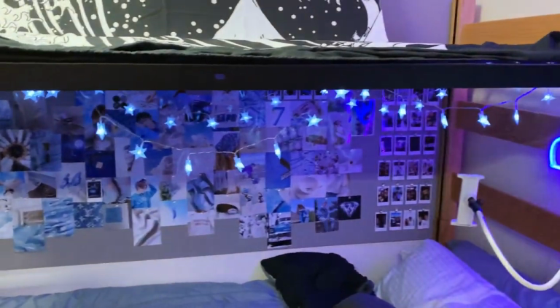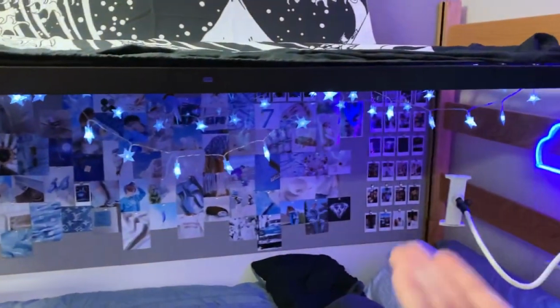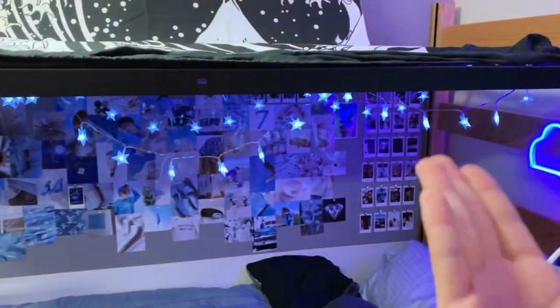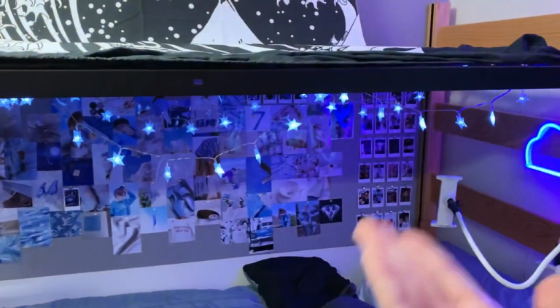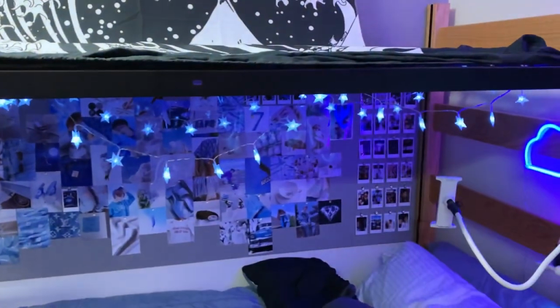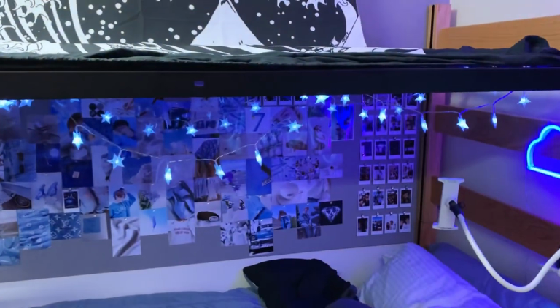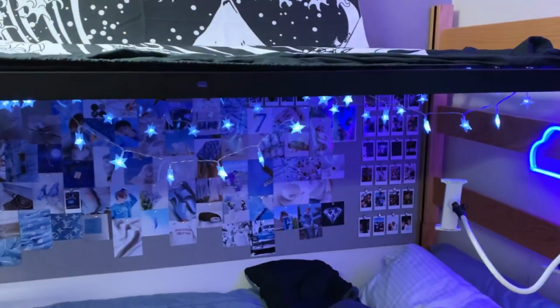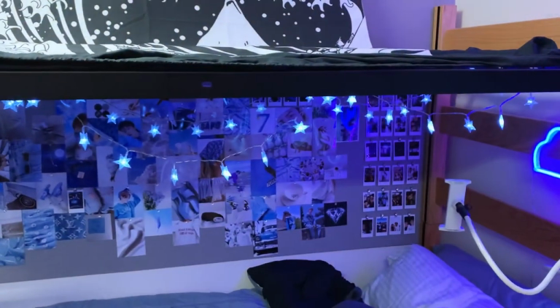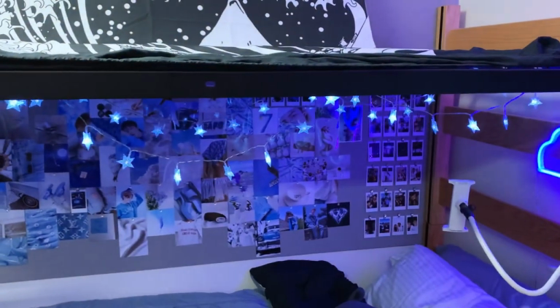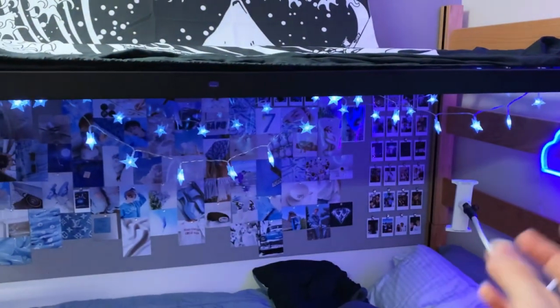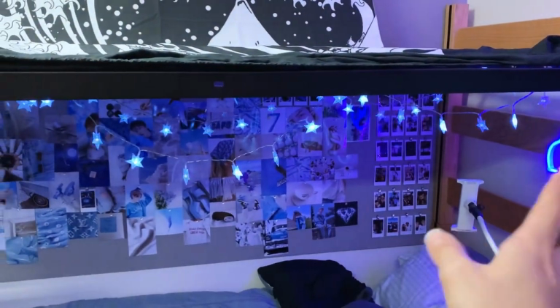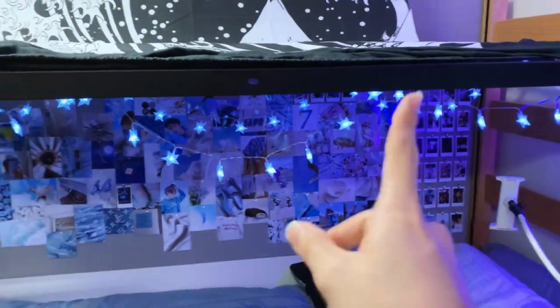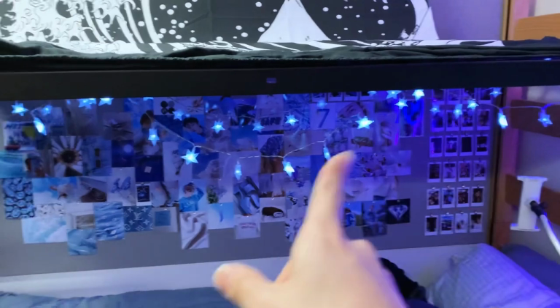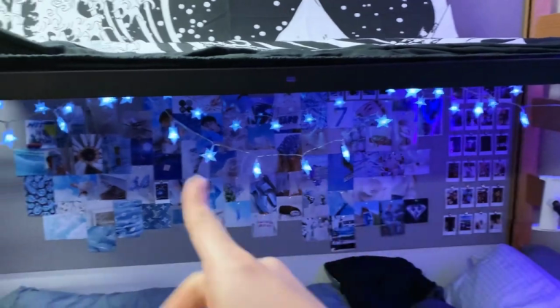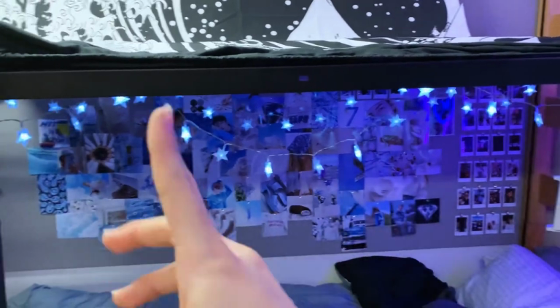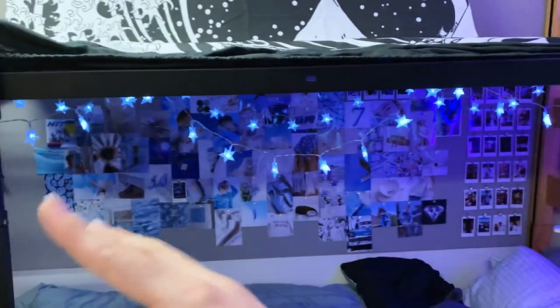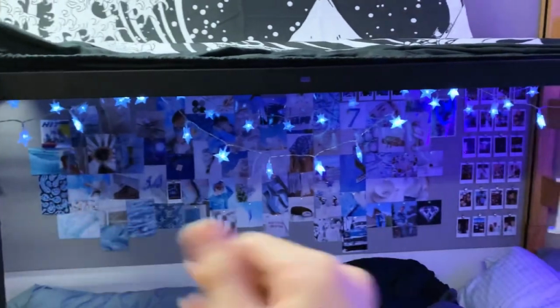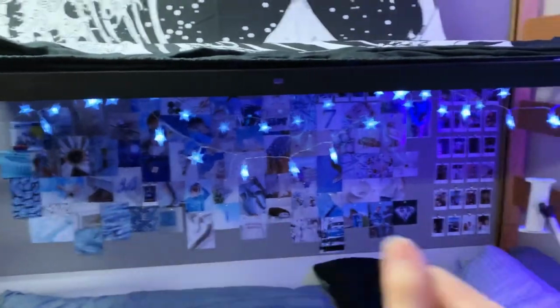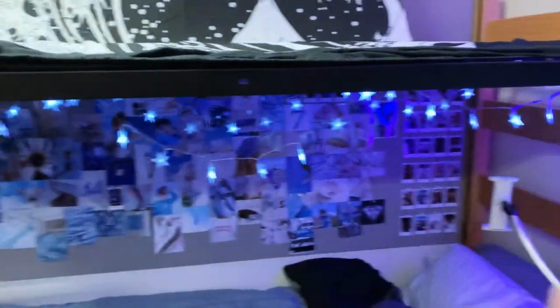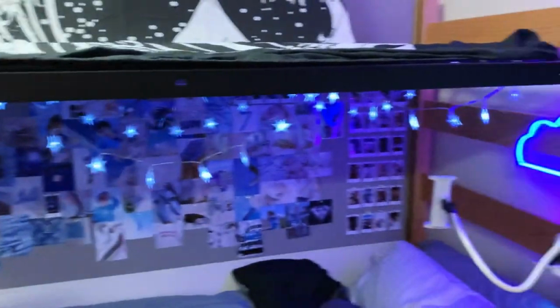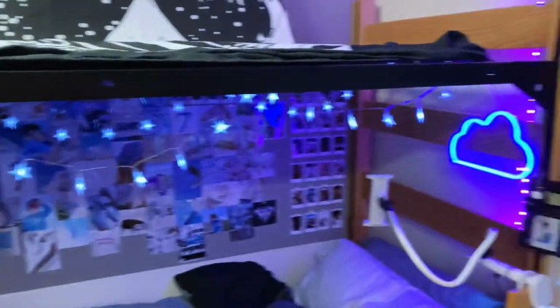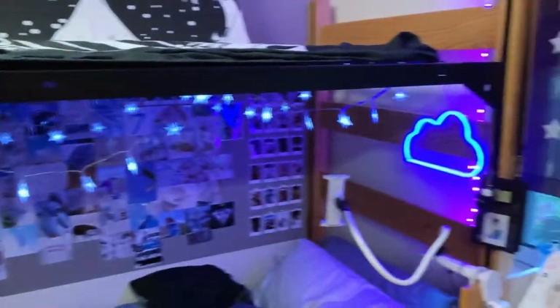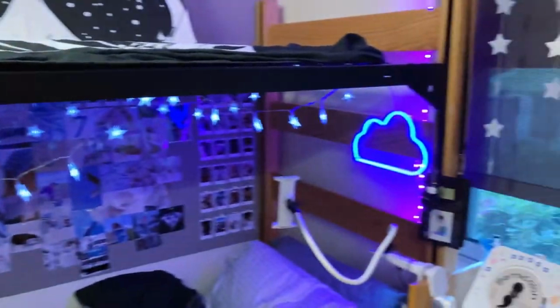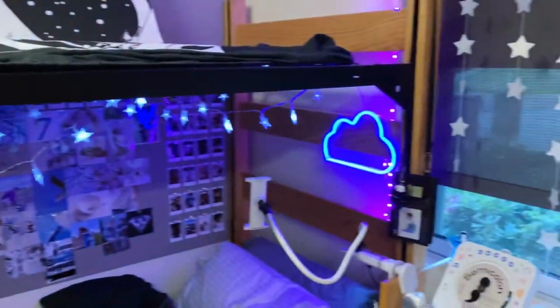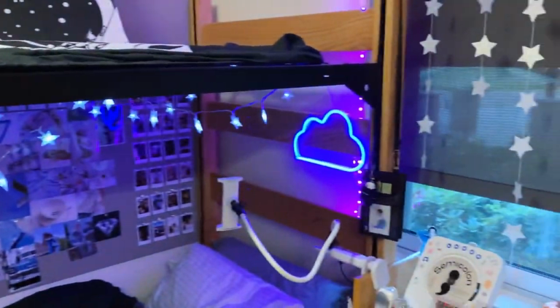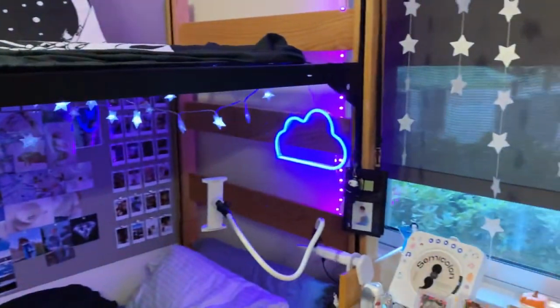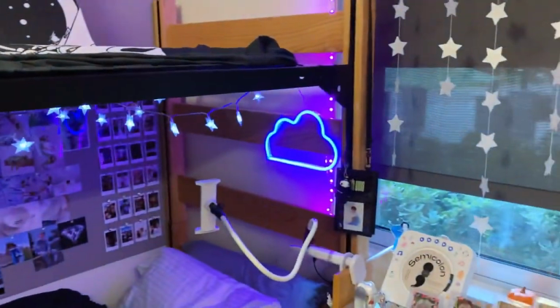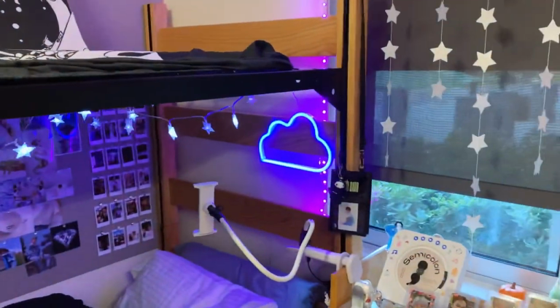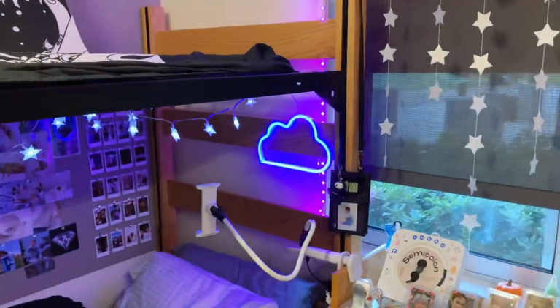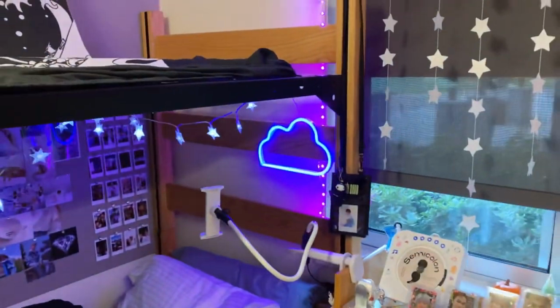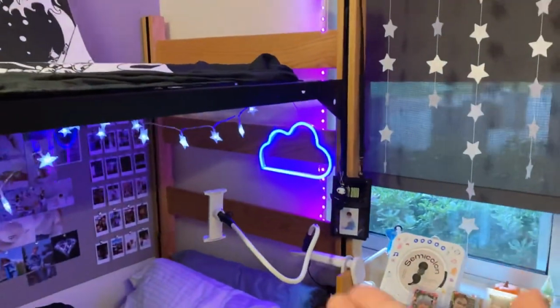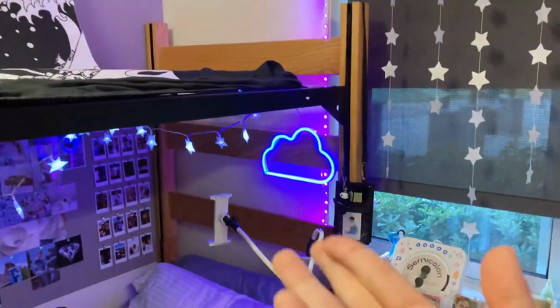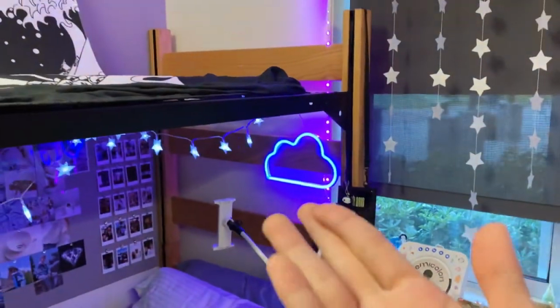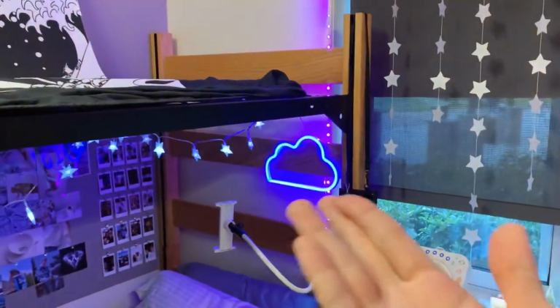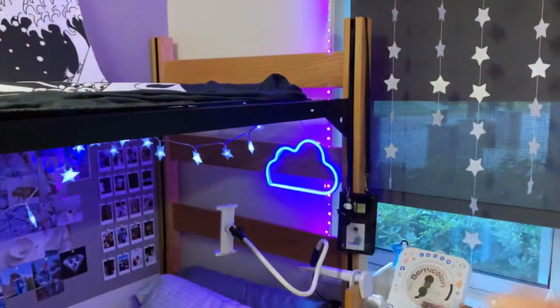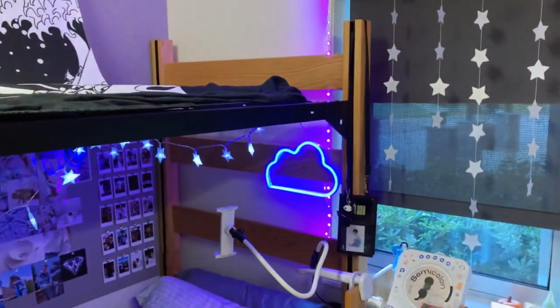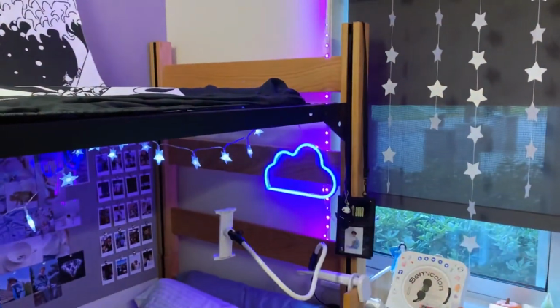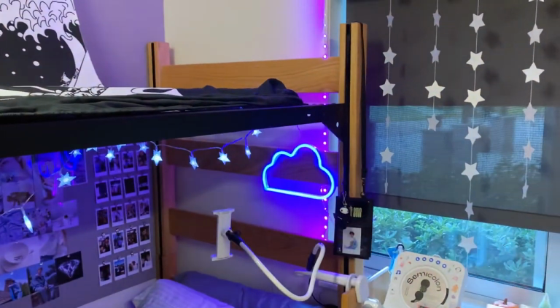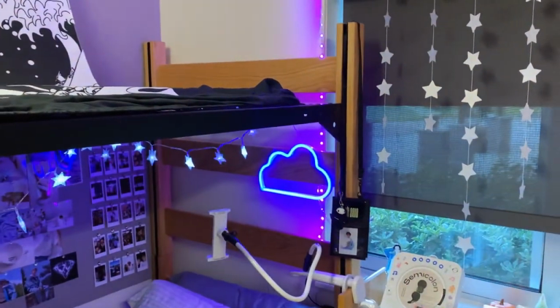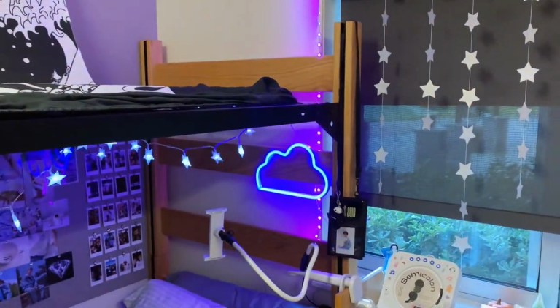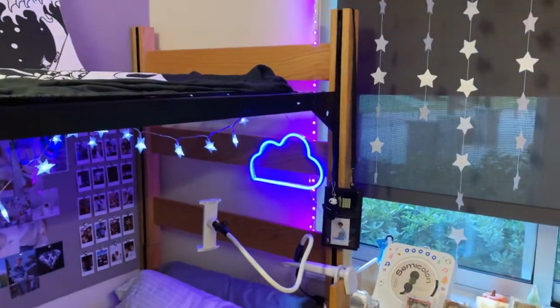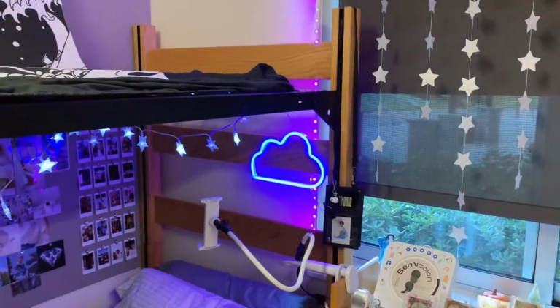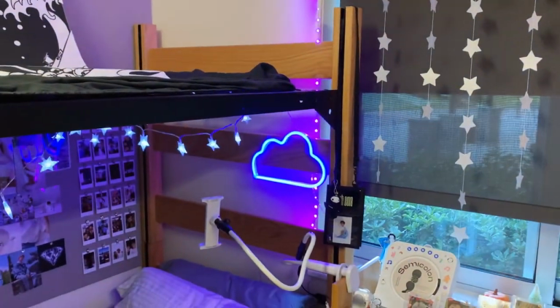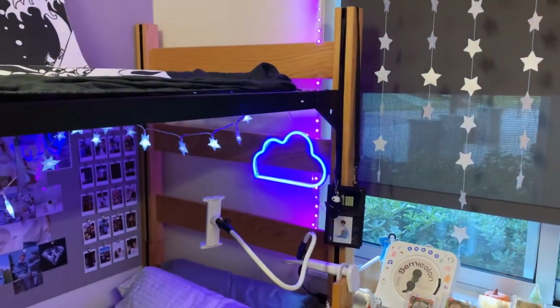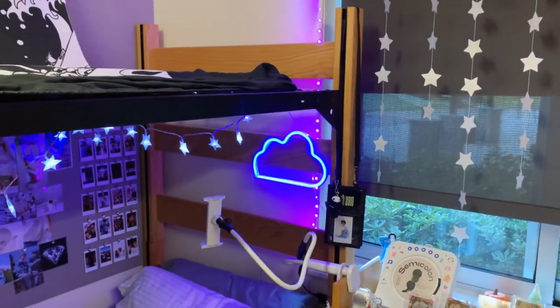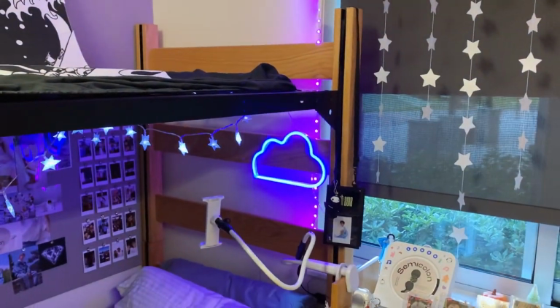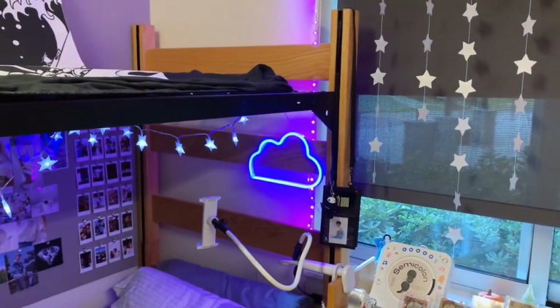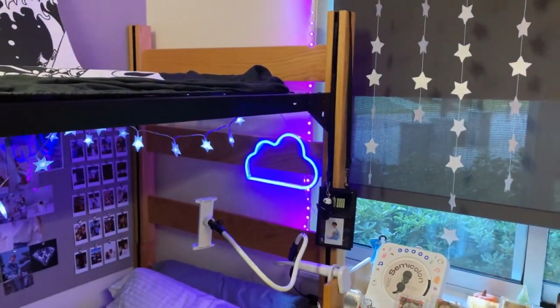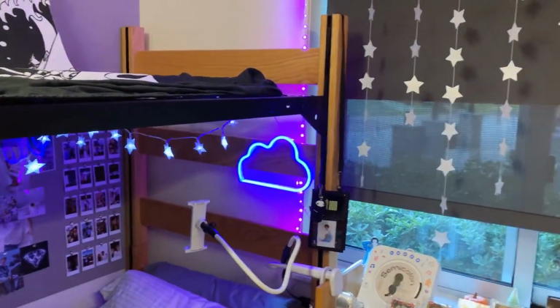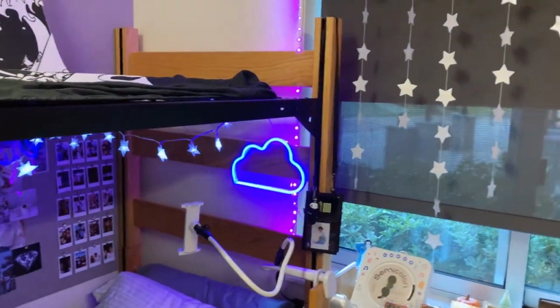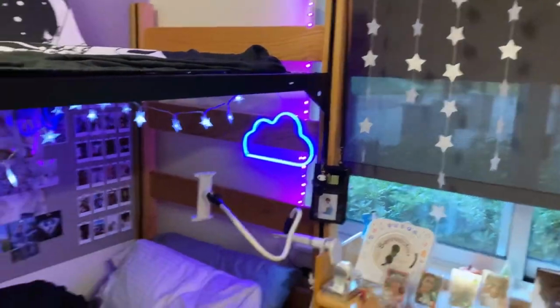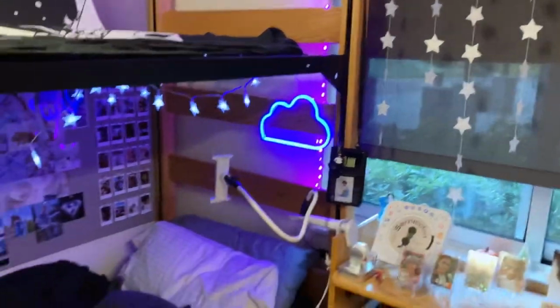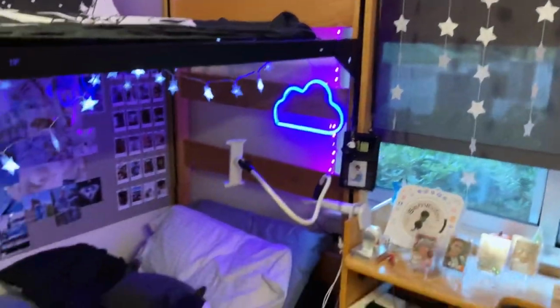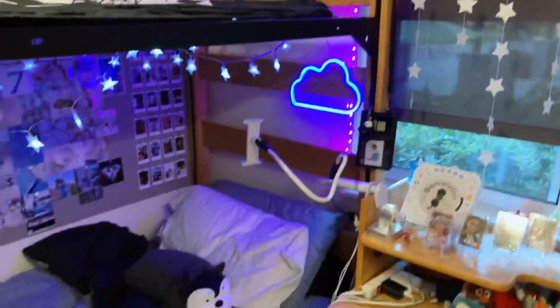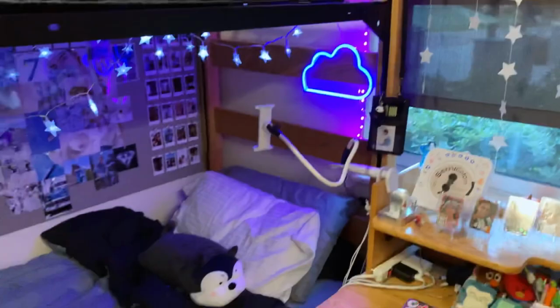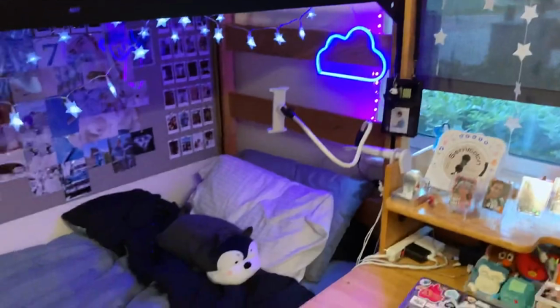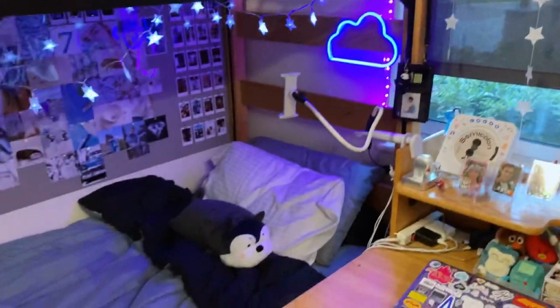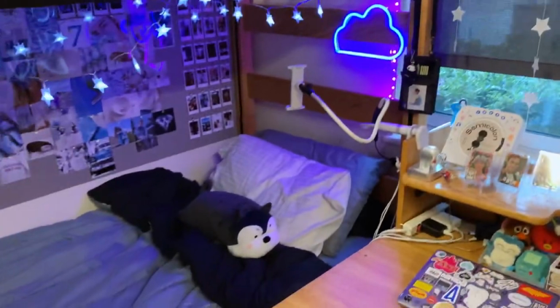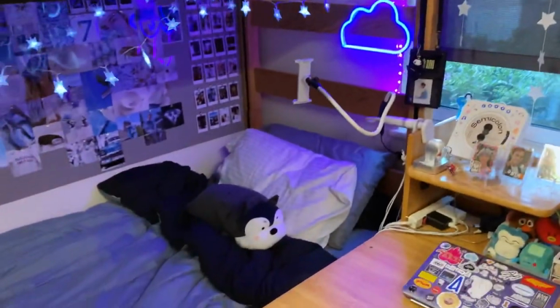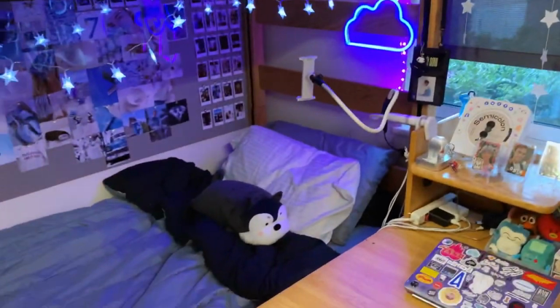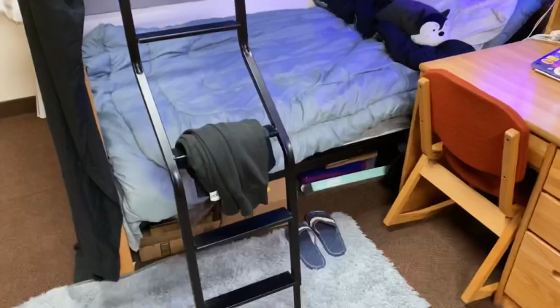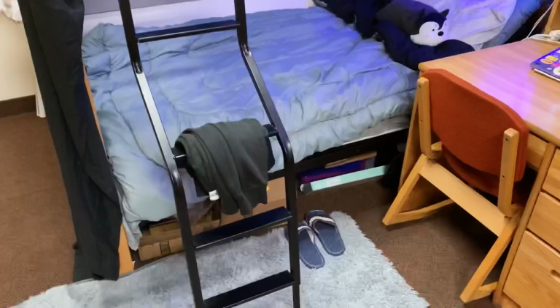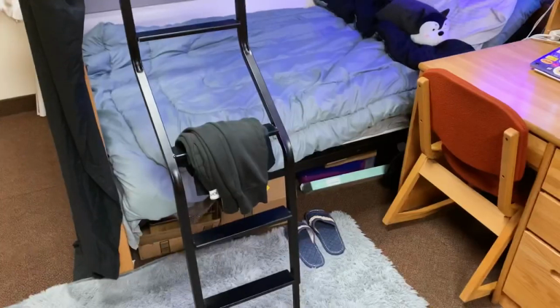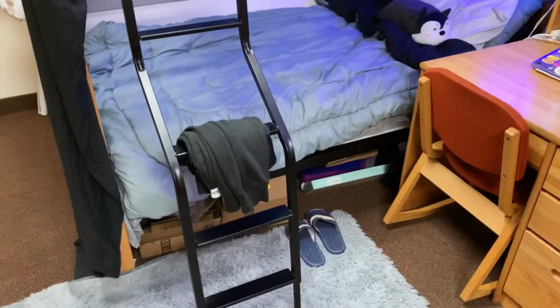My little Polaroid wall, my star lights of course, and my neon cloud light. There's that down there.